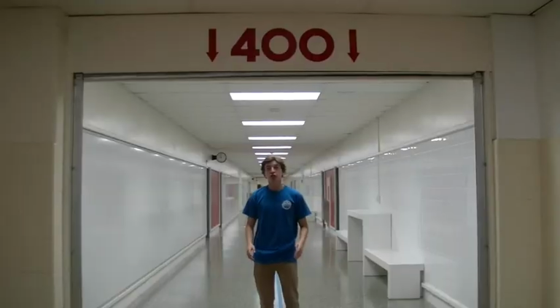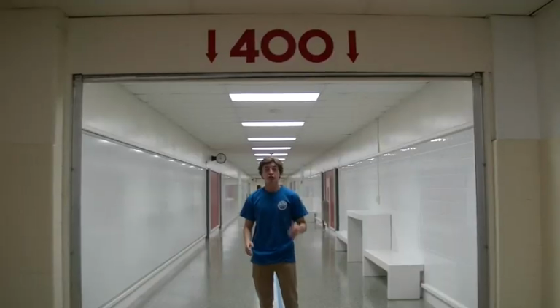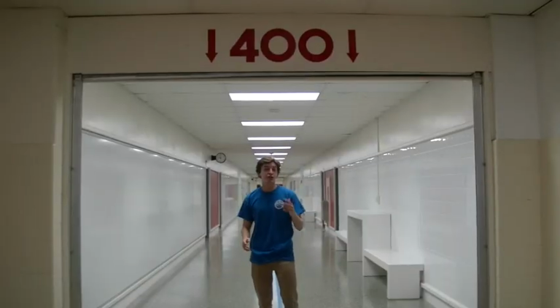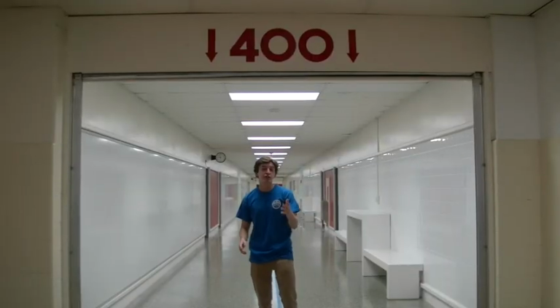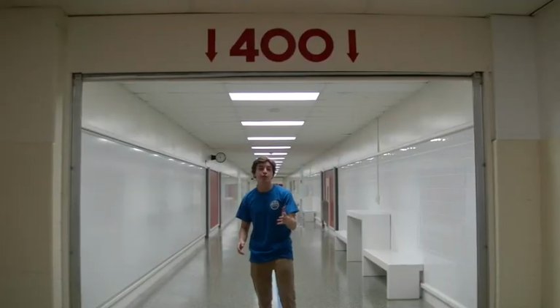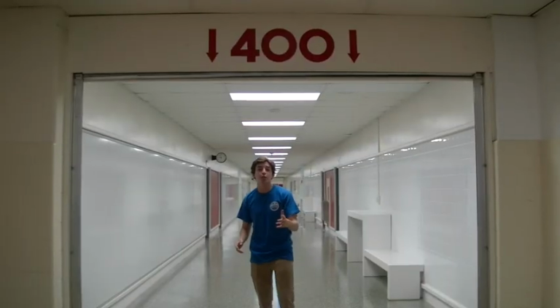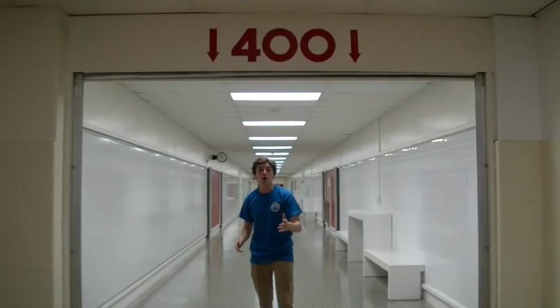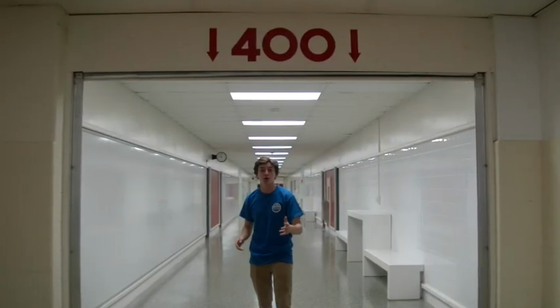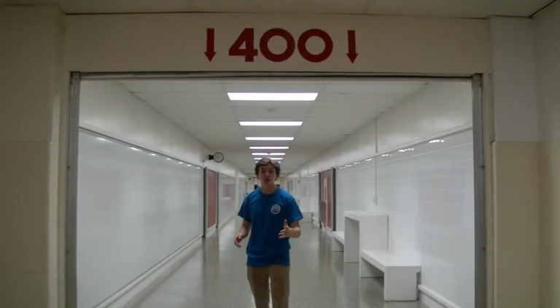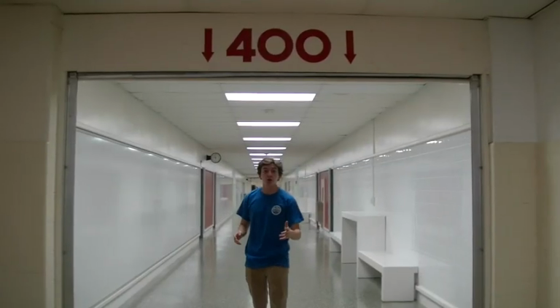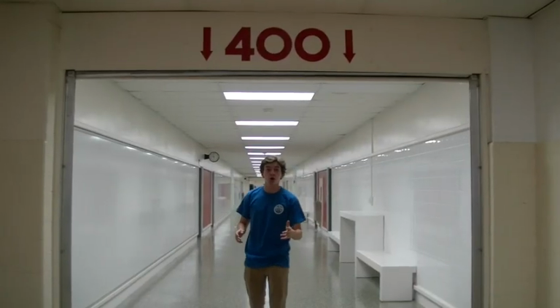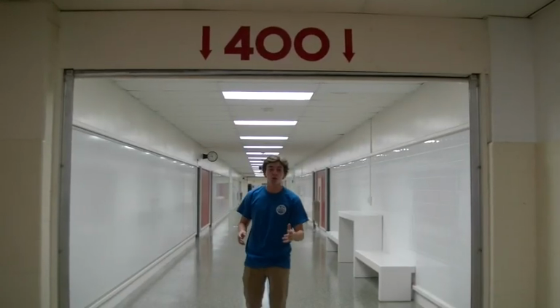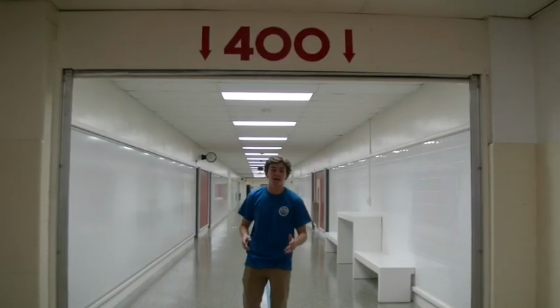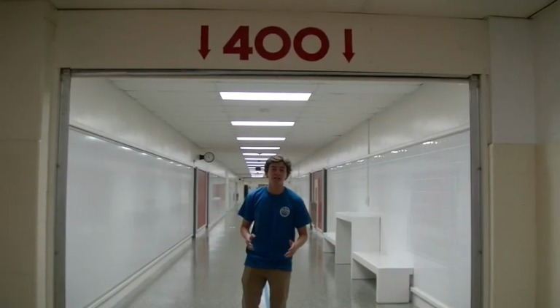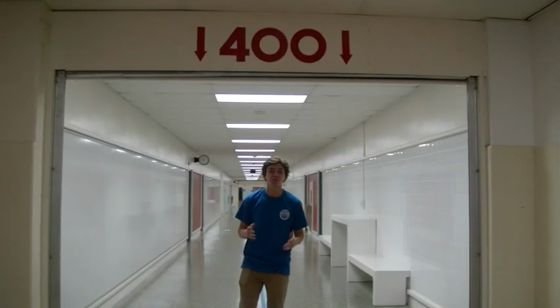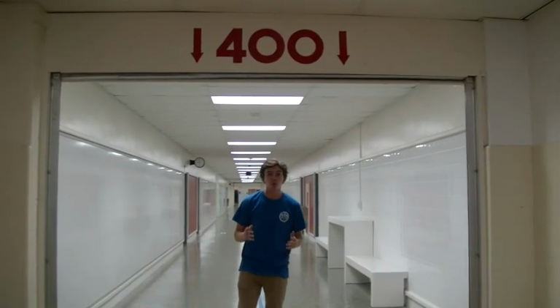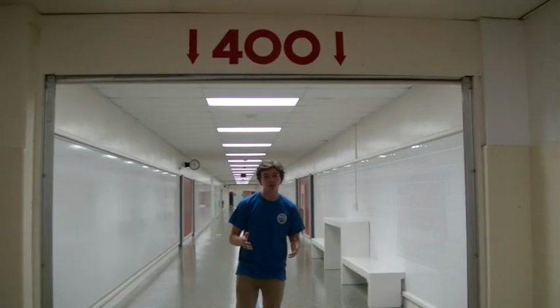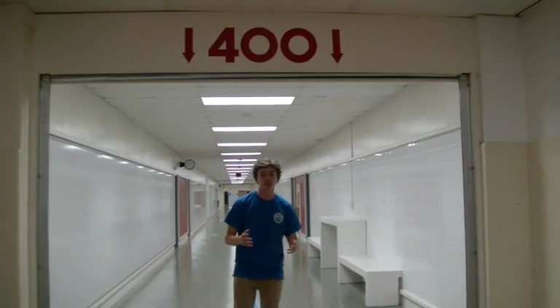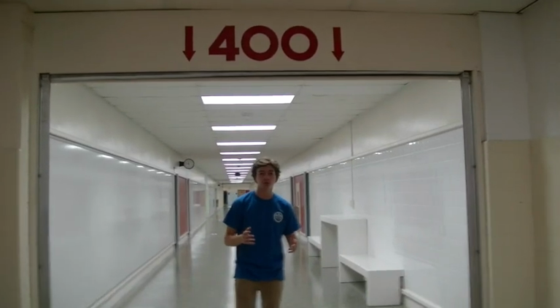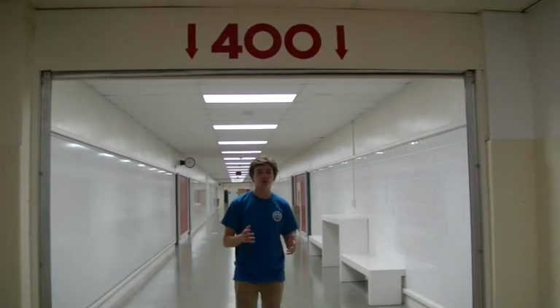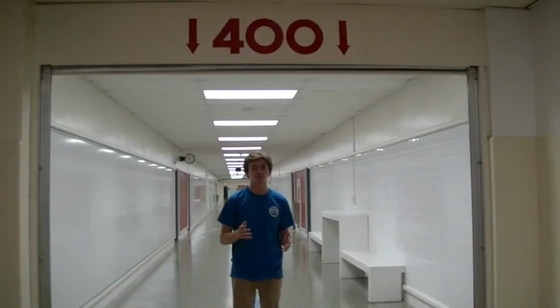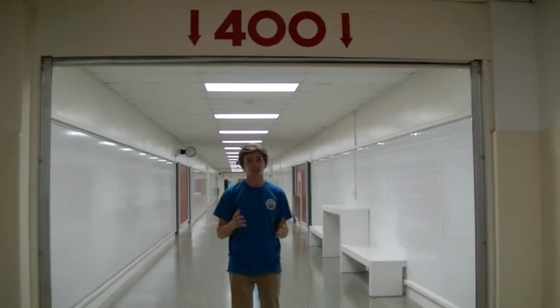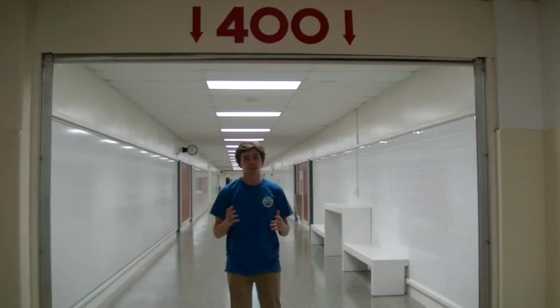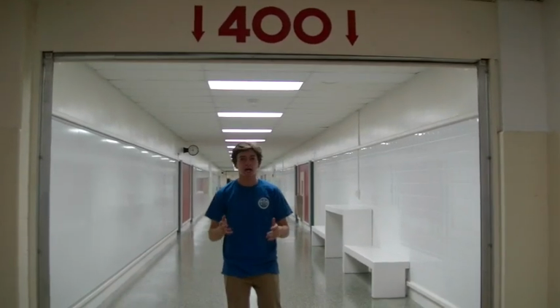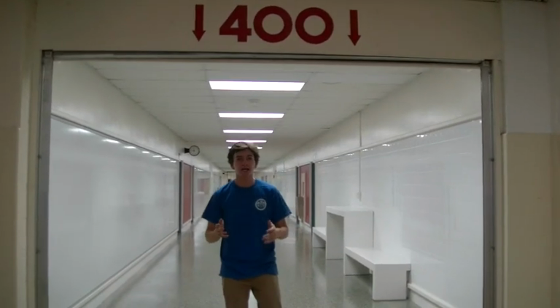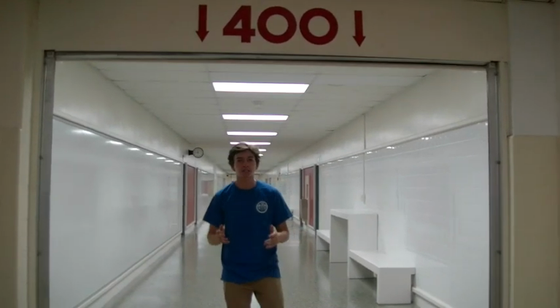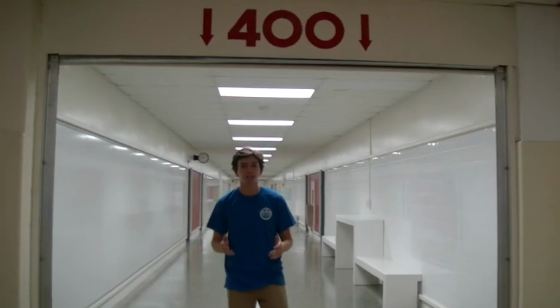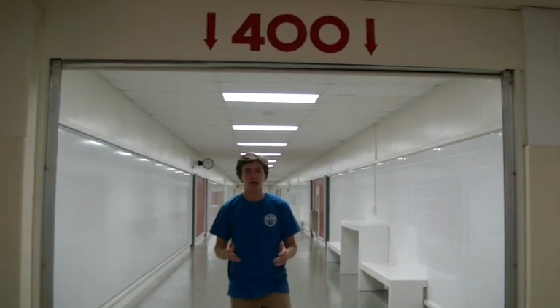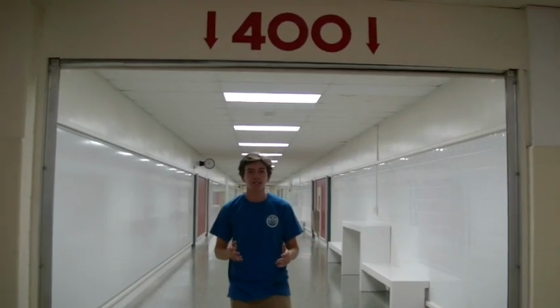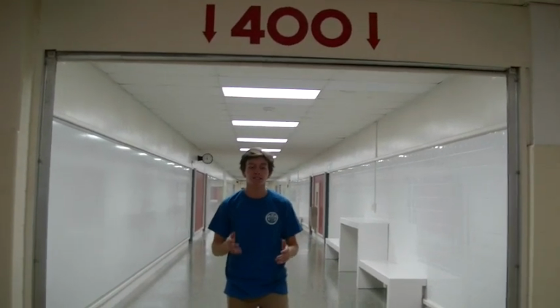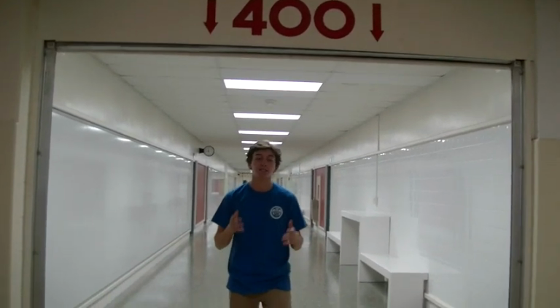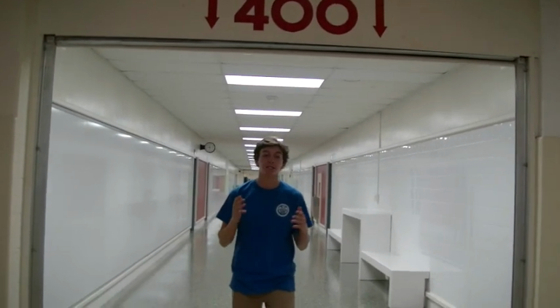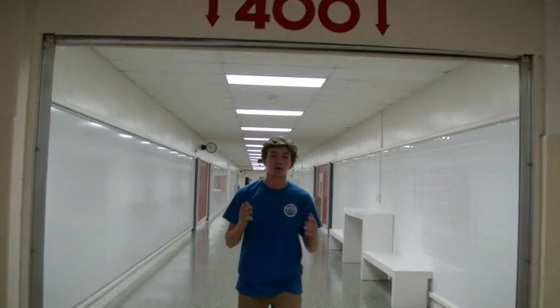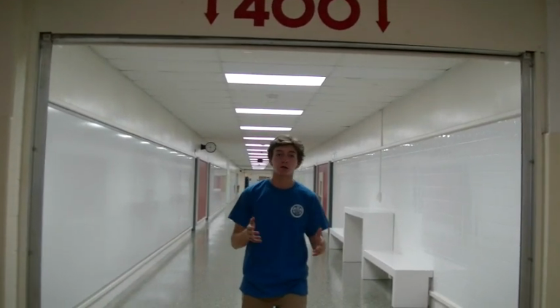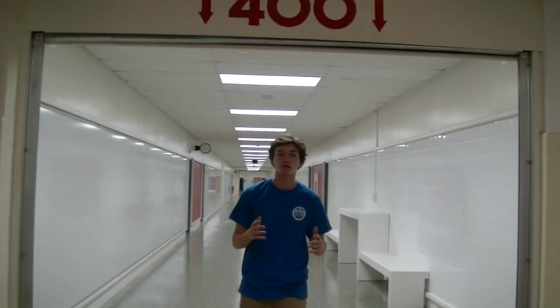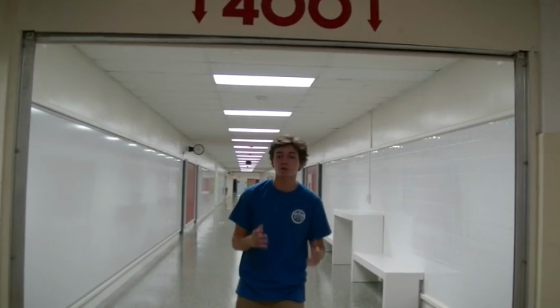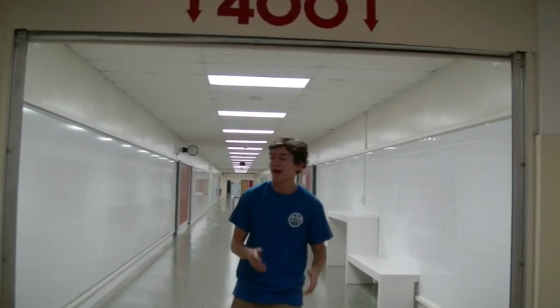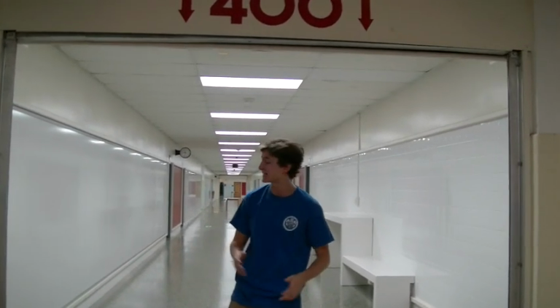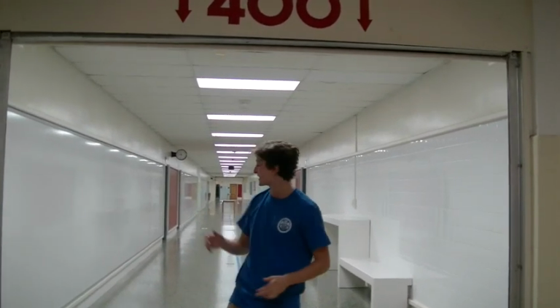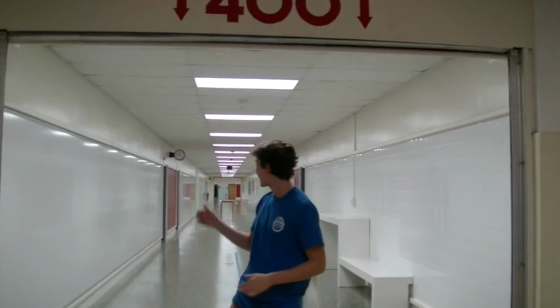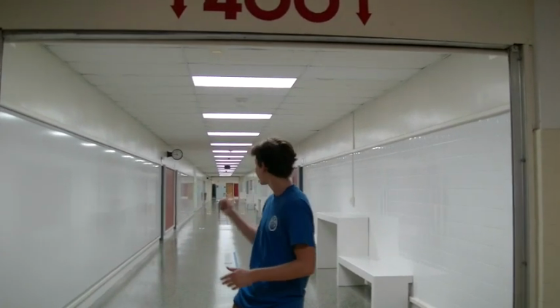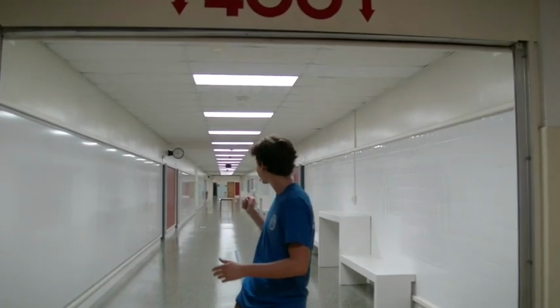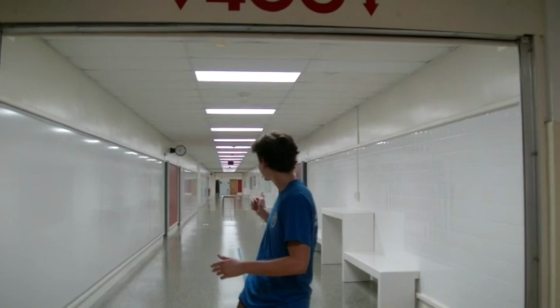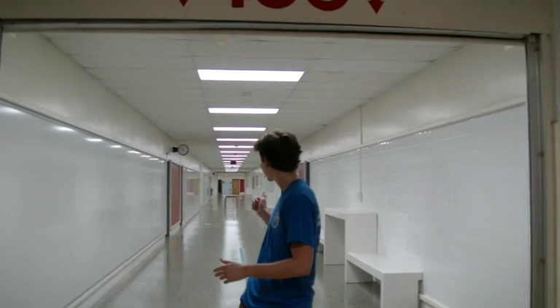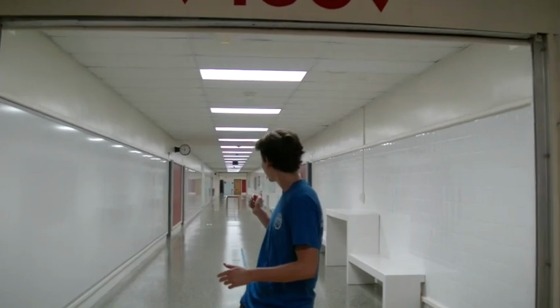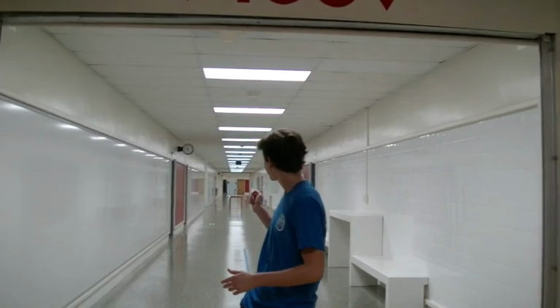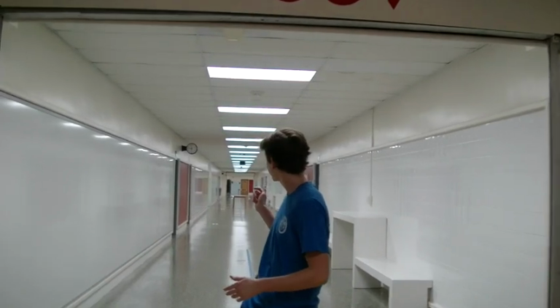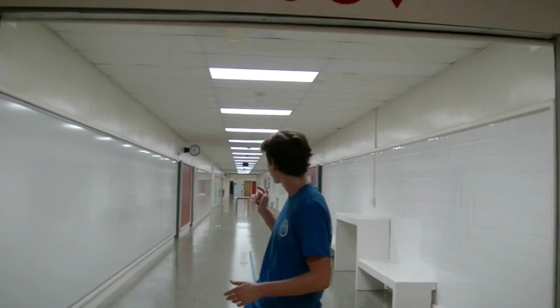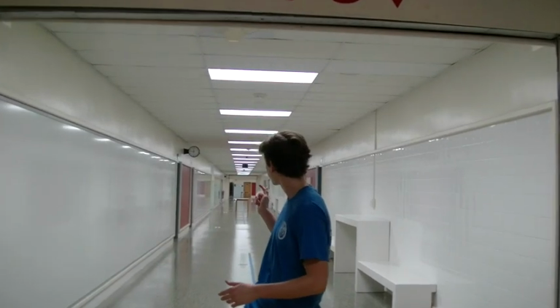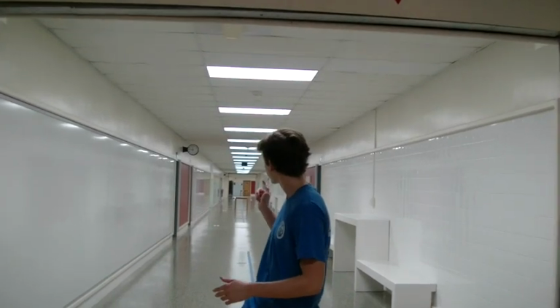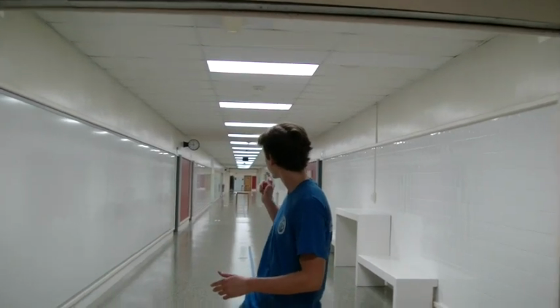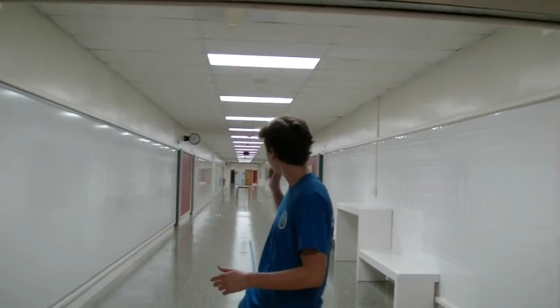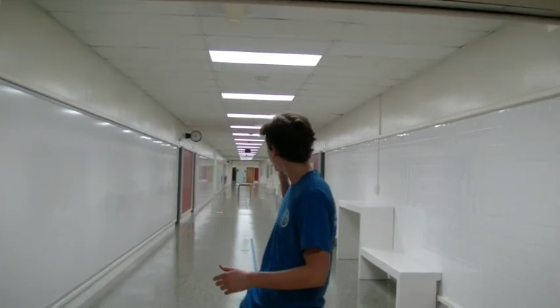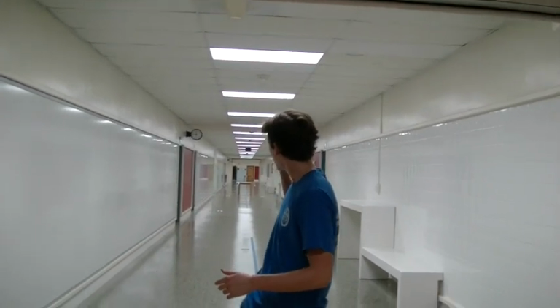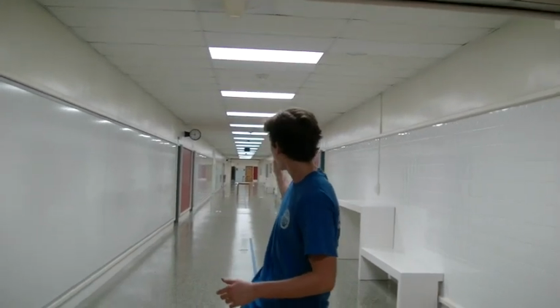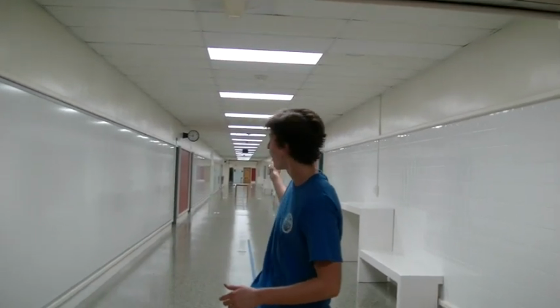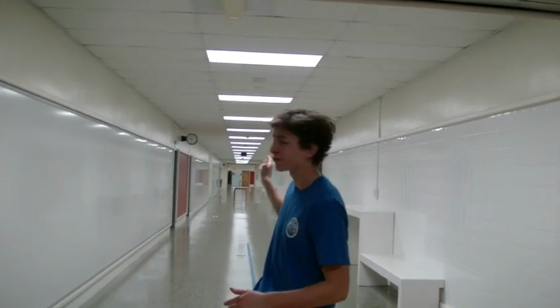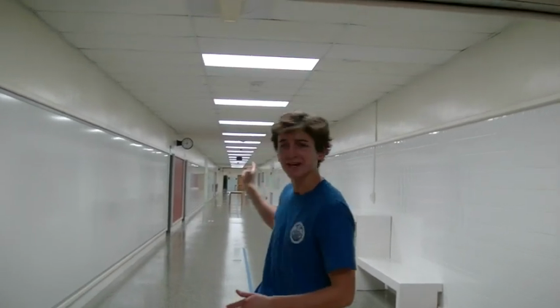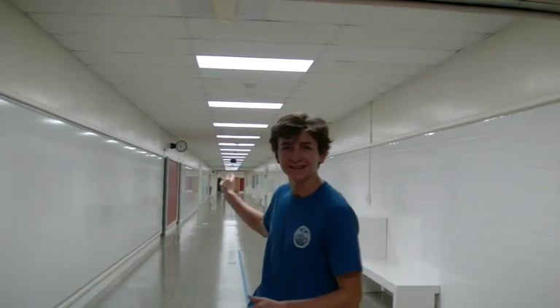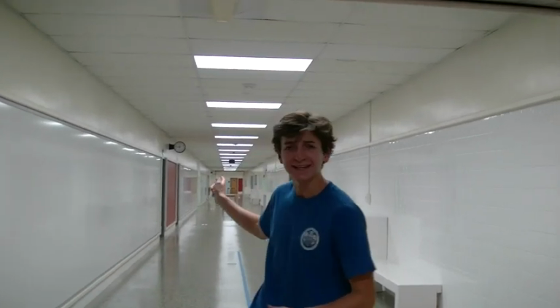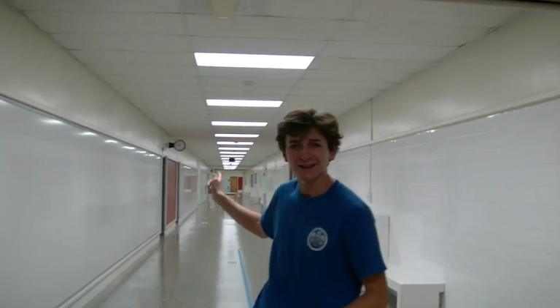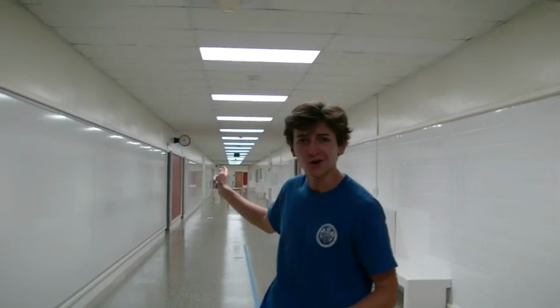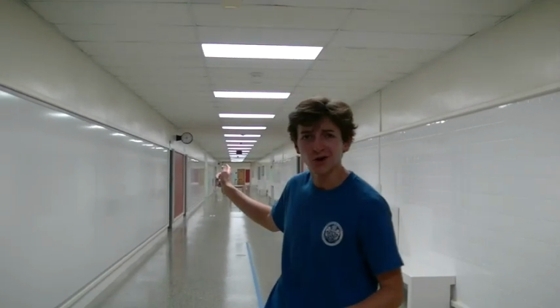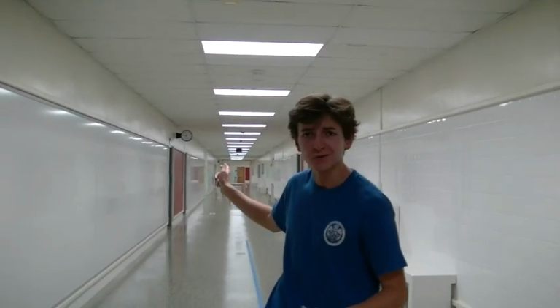So this is the 400 Hallway. It's mostly used for the science classes, and it also has the SCA building room right at the end of the hall.